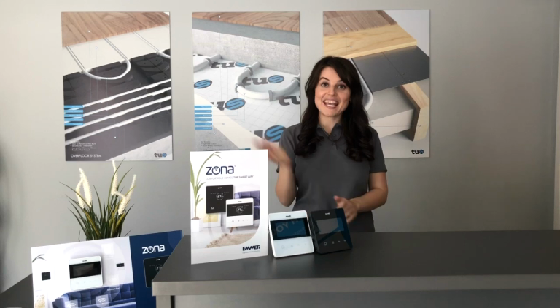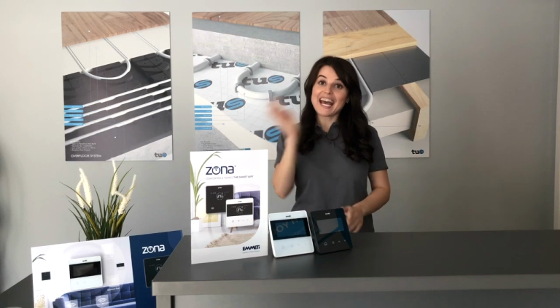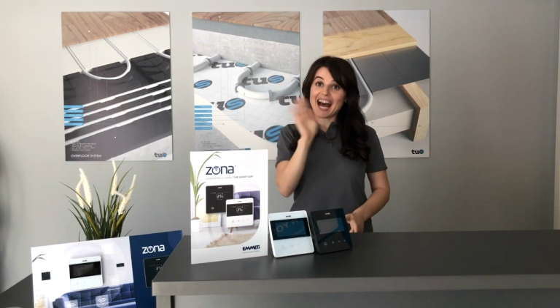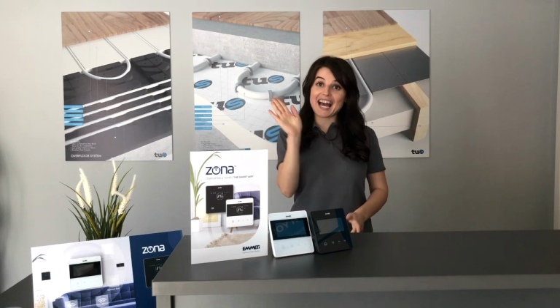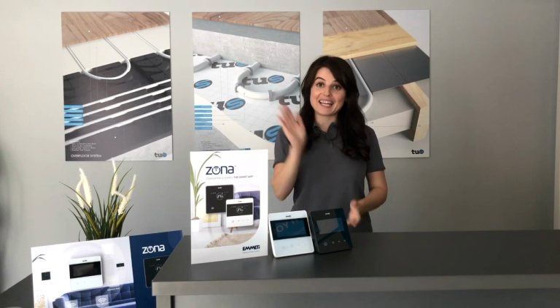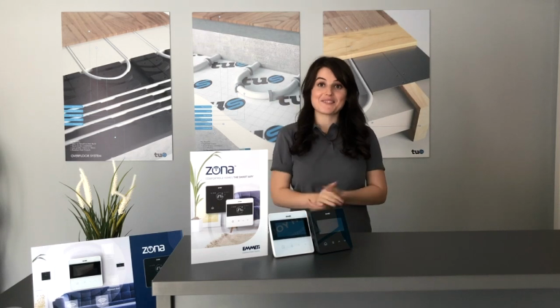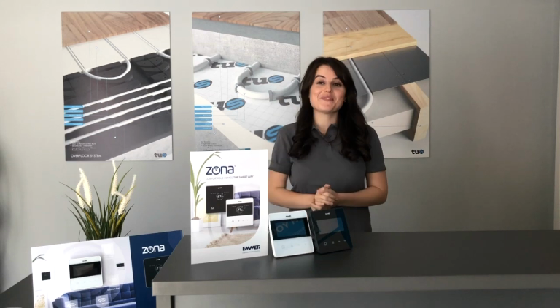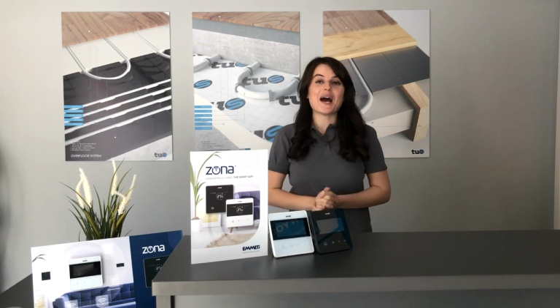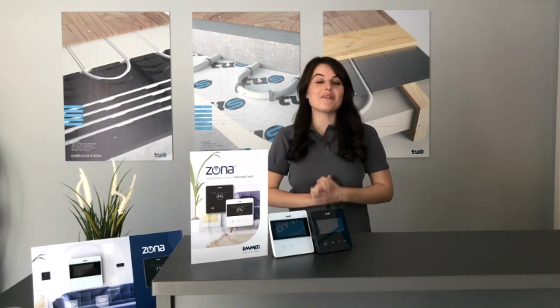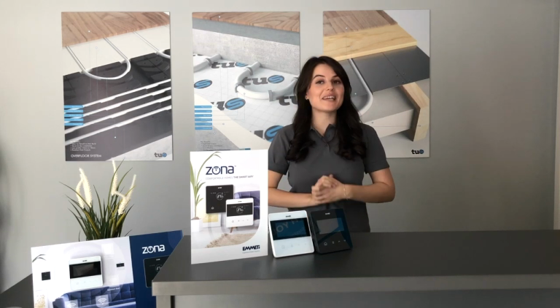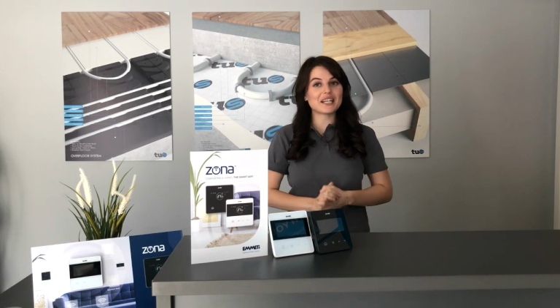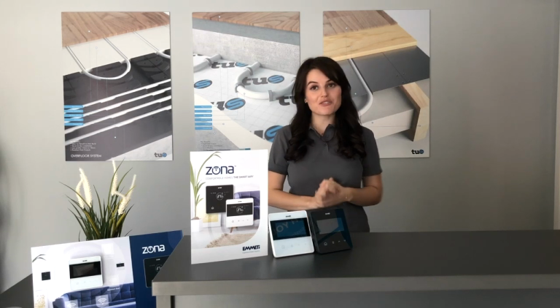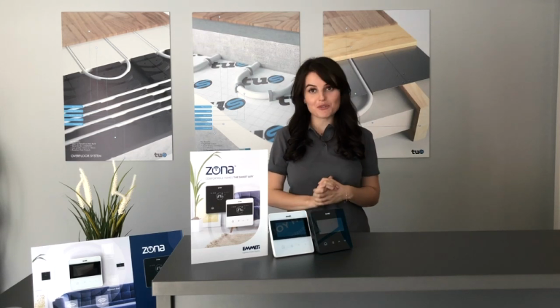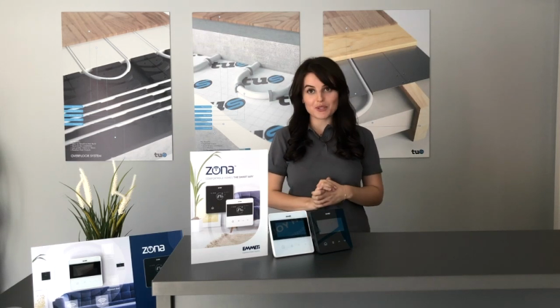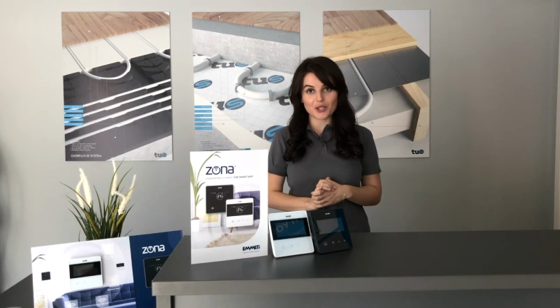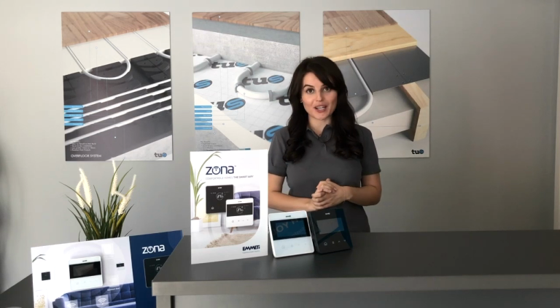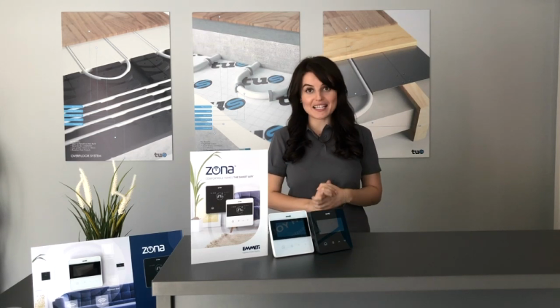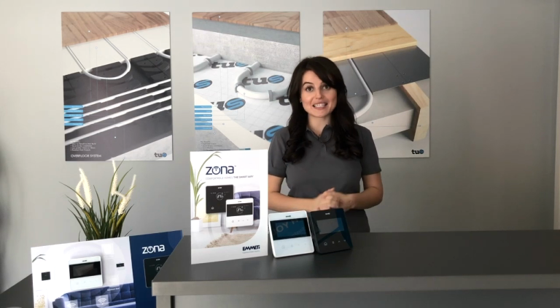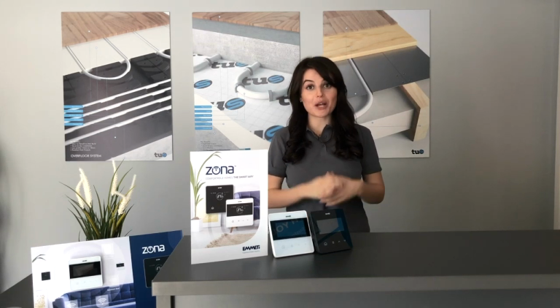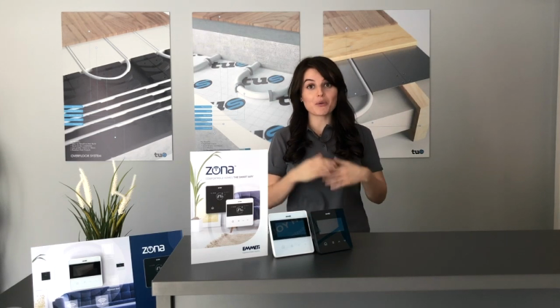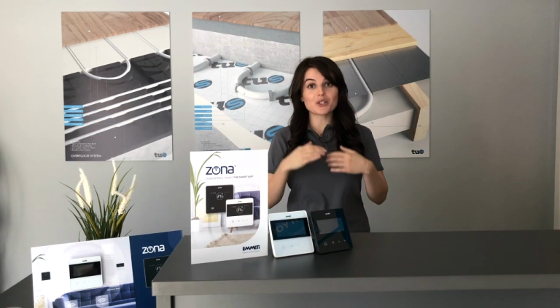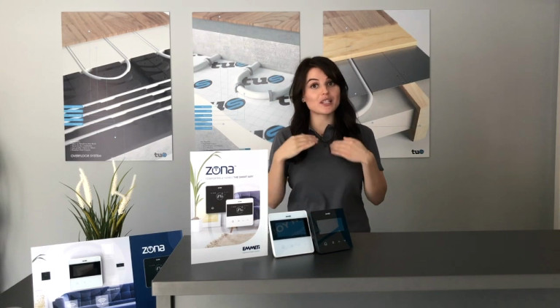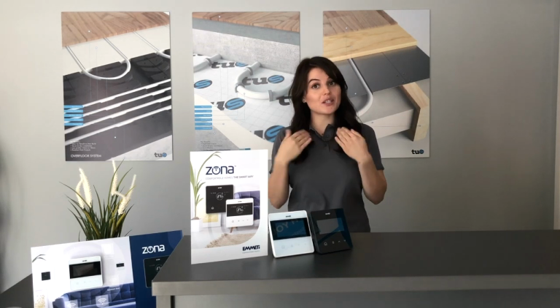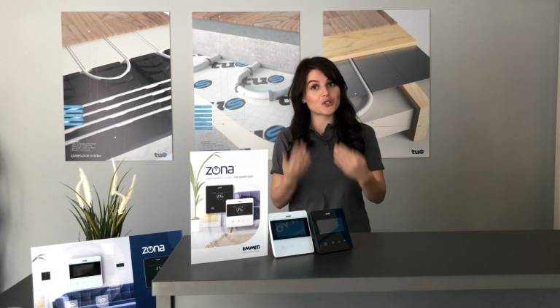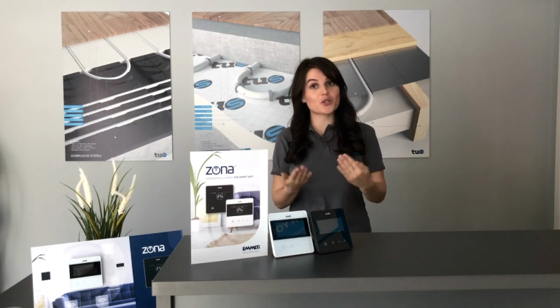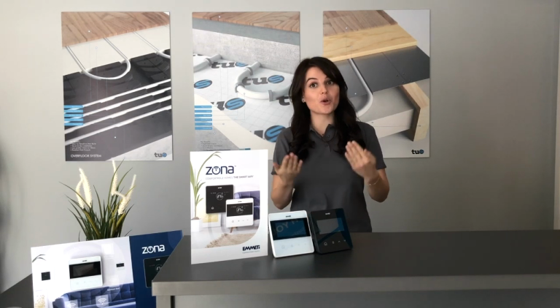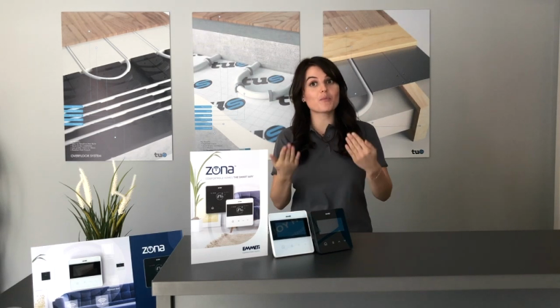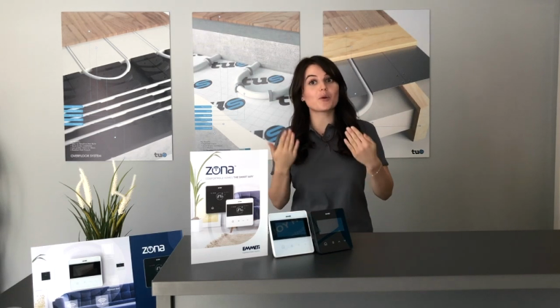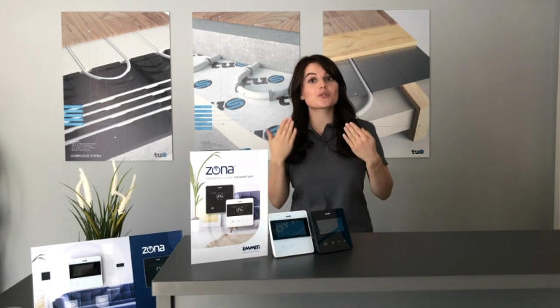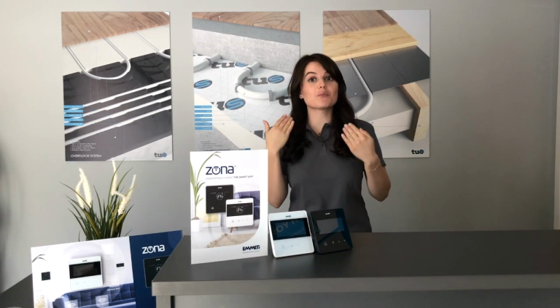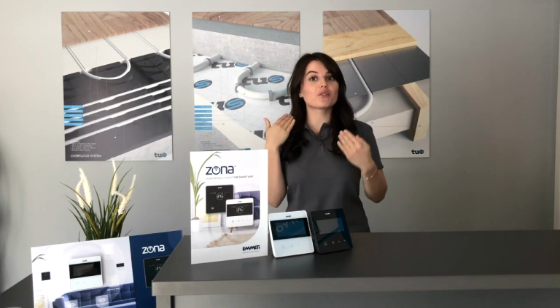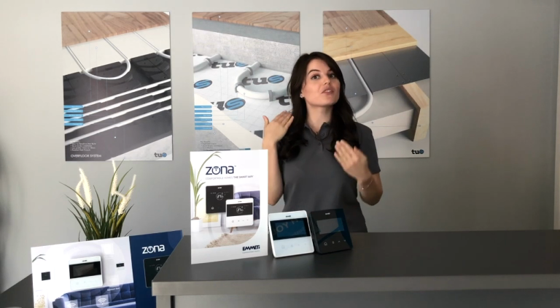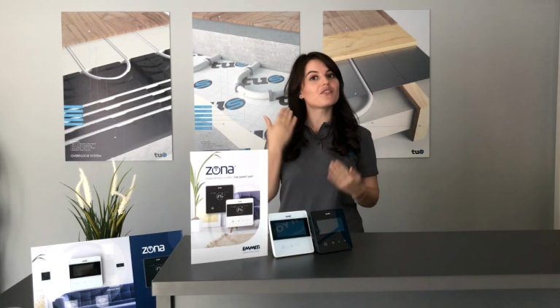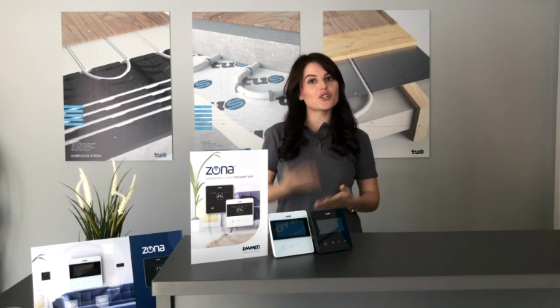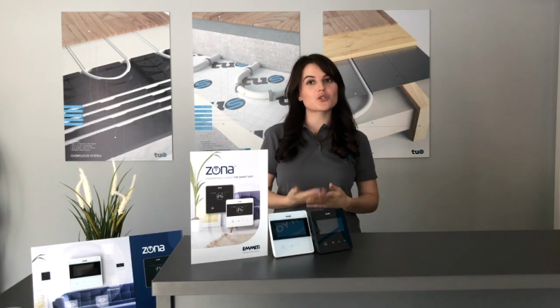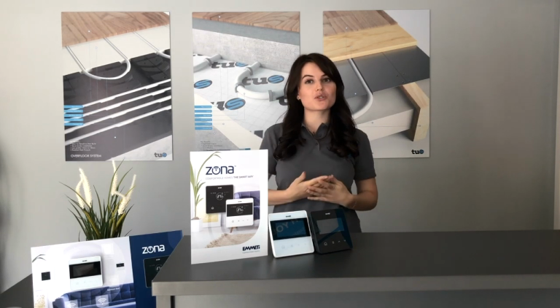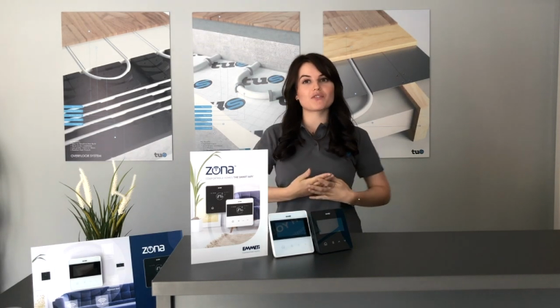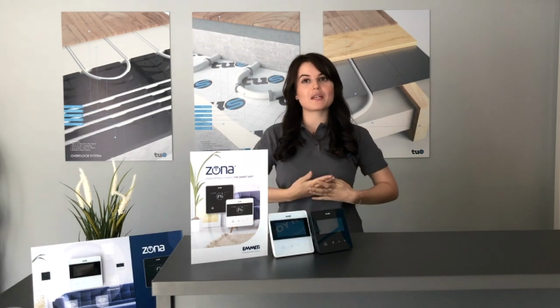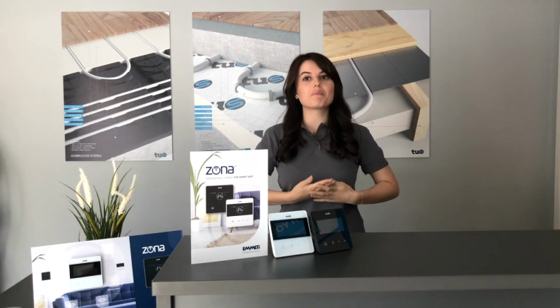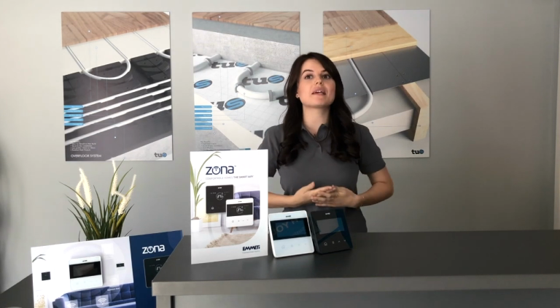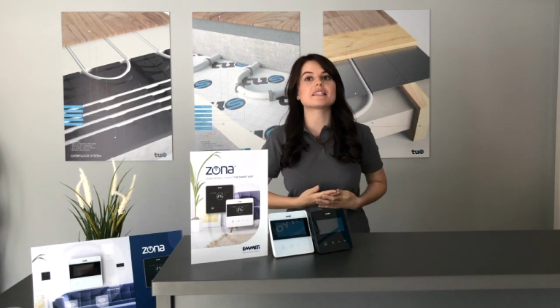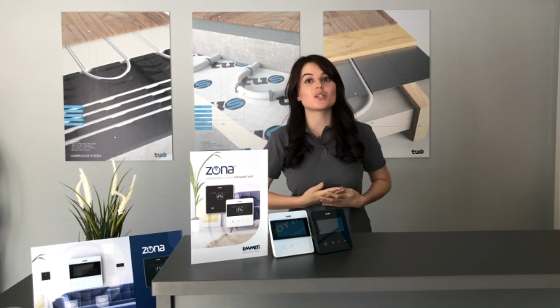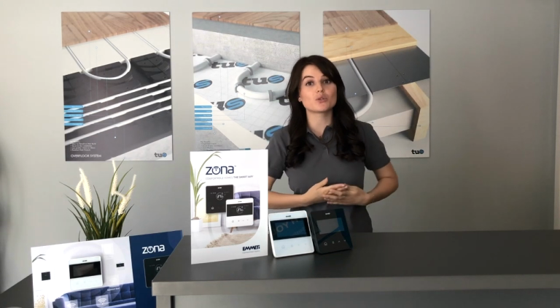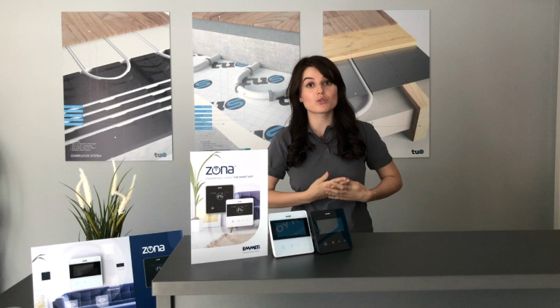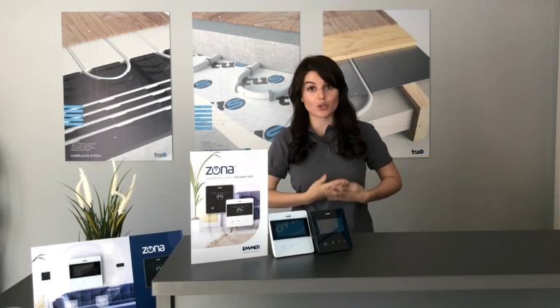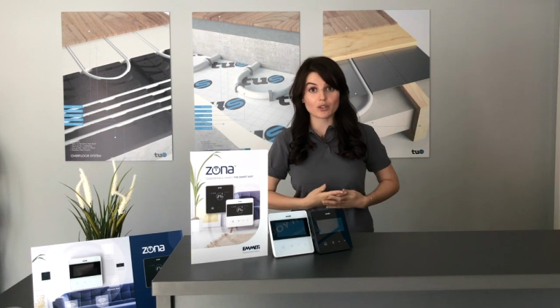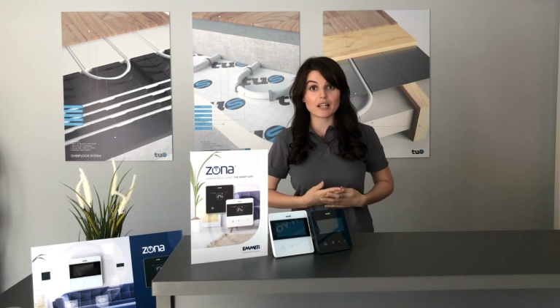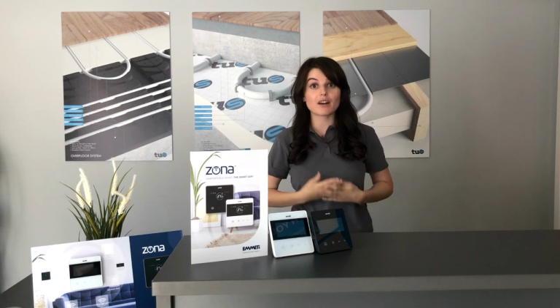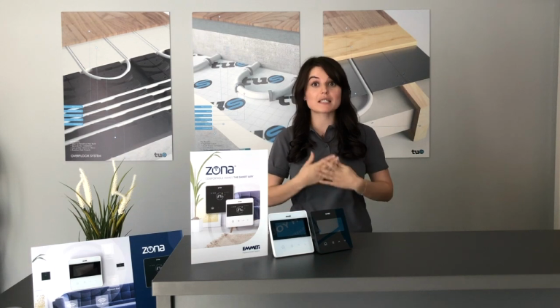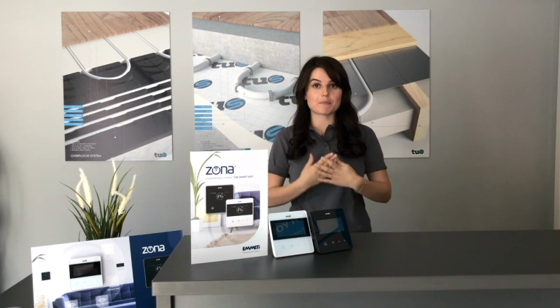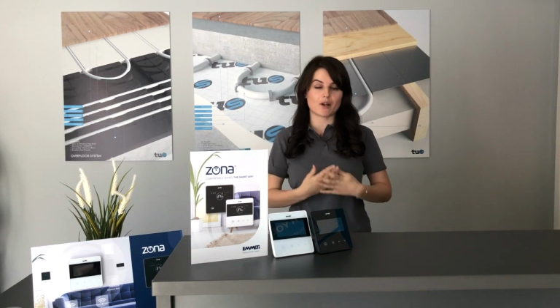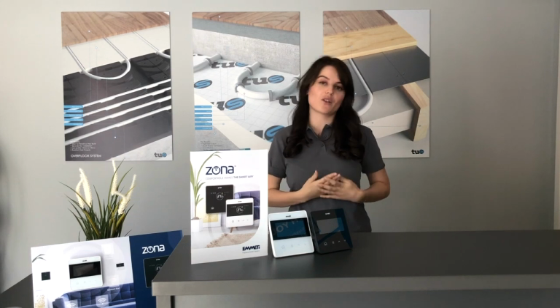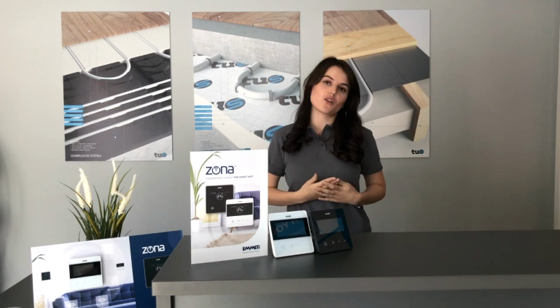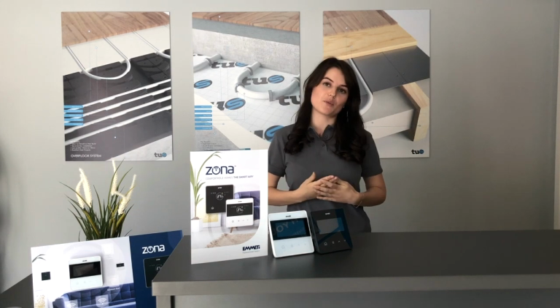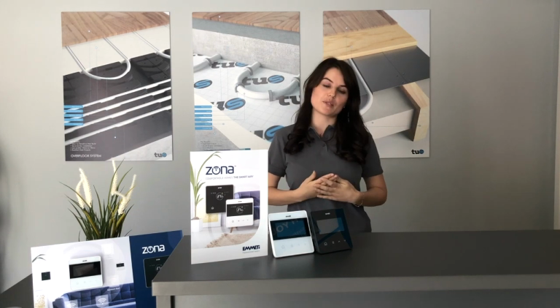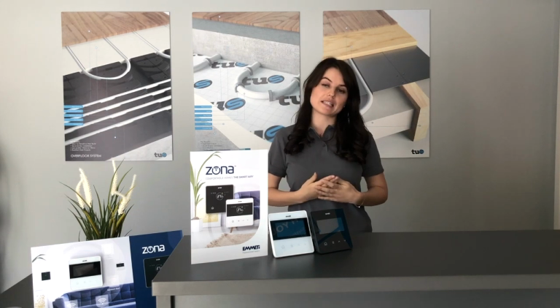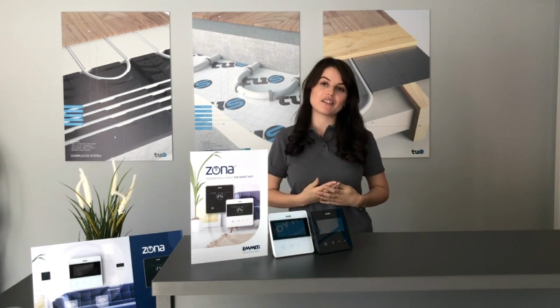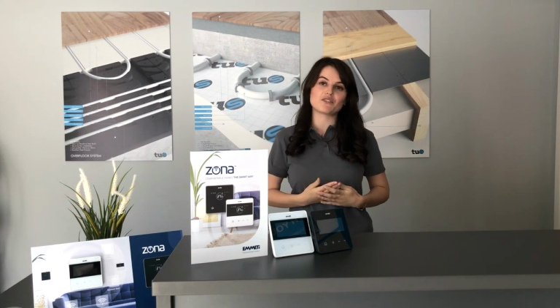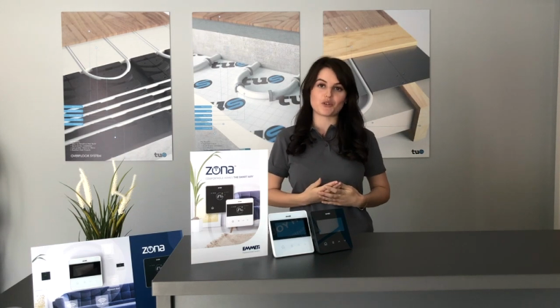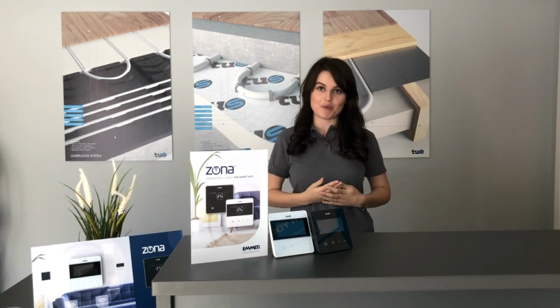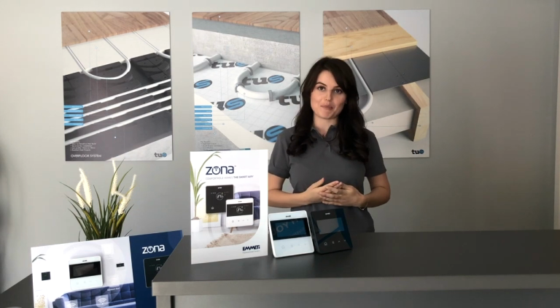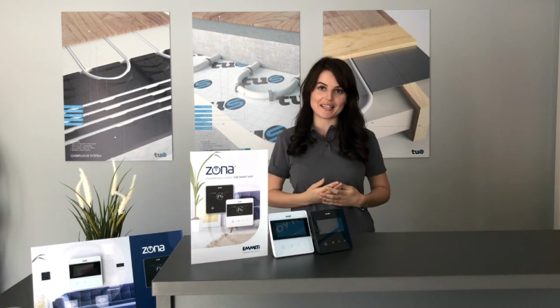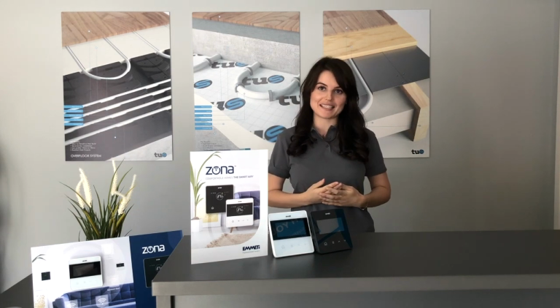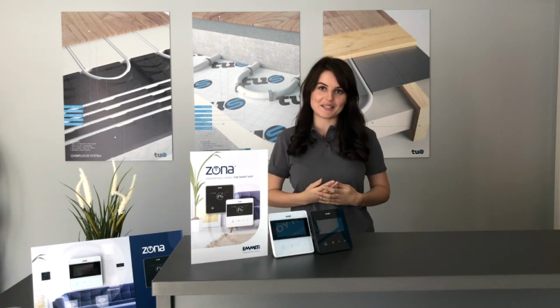Hi, I'm Dana from TOS and I want to let you know about some of the features of the amazing new Zona Smart Thermostat from Emeti.